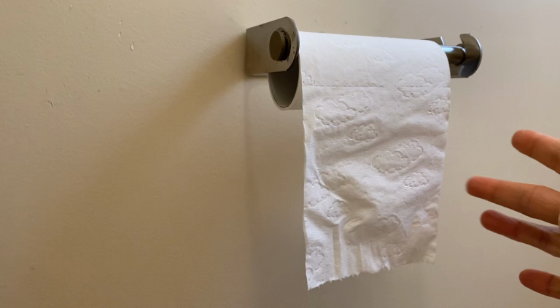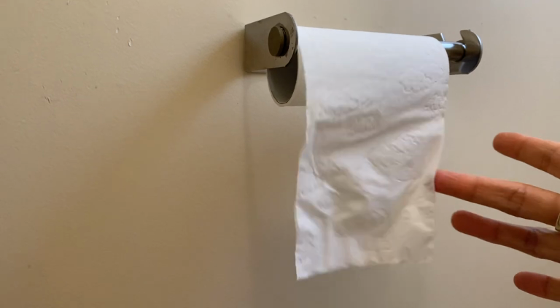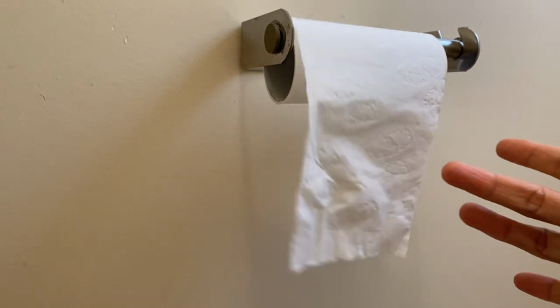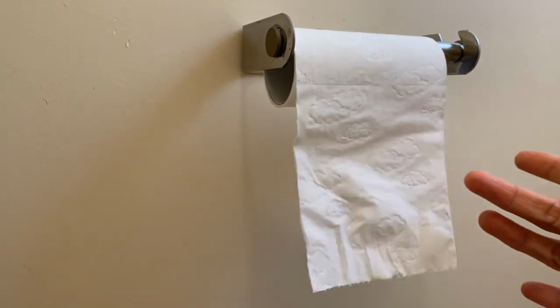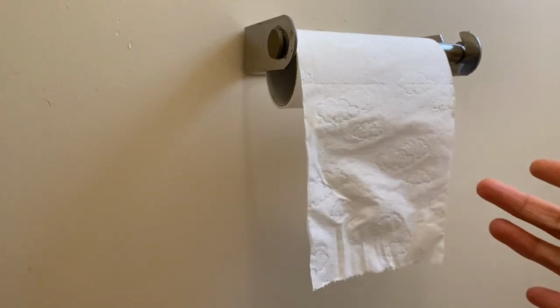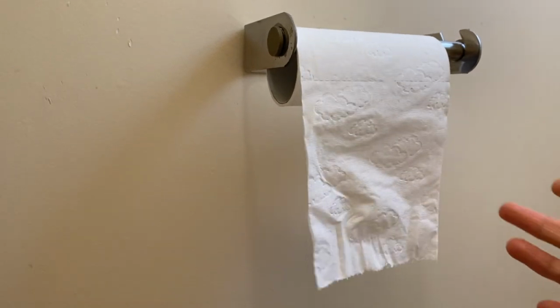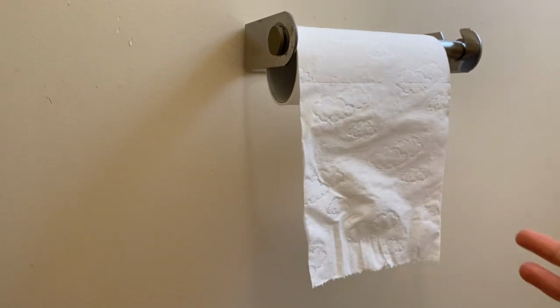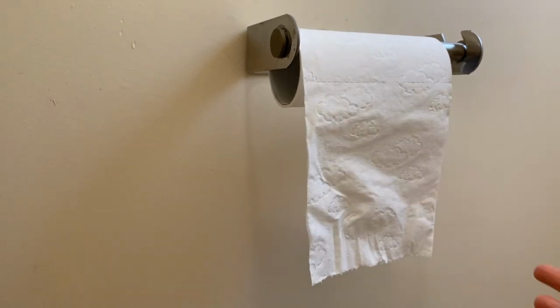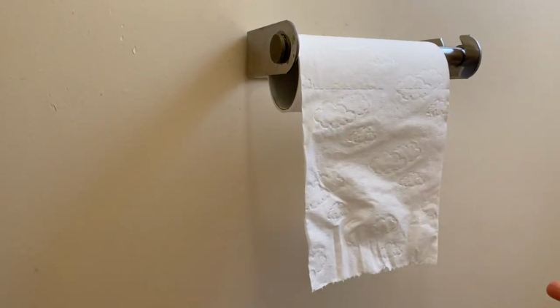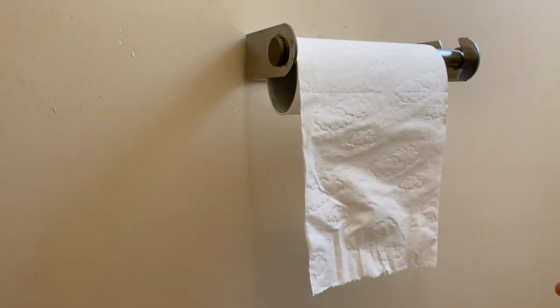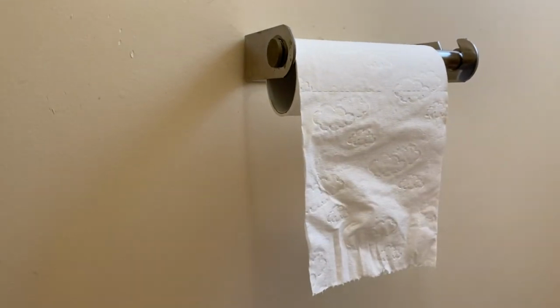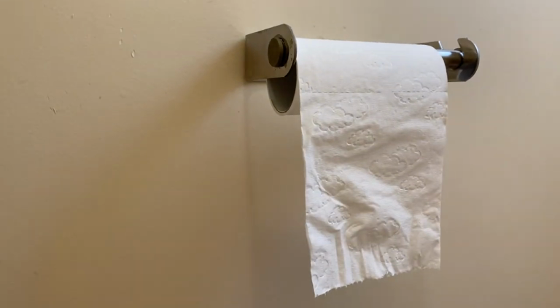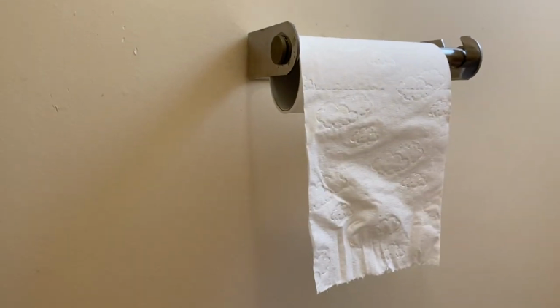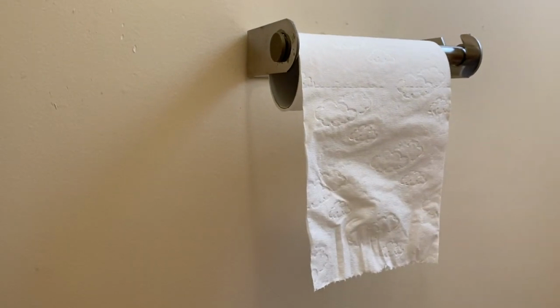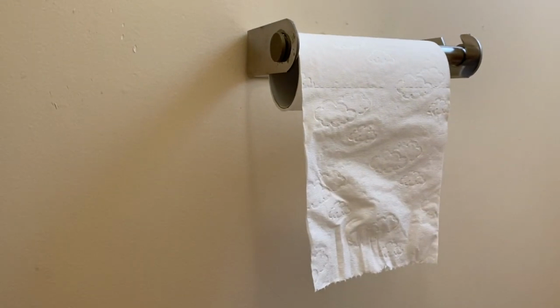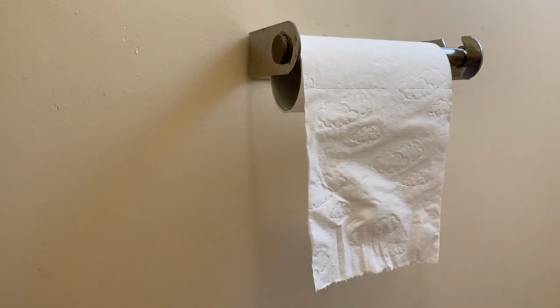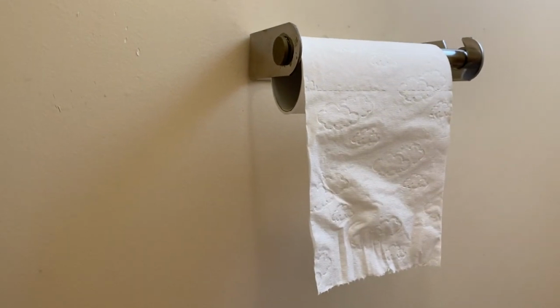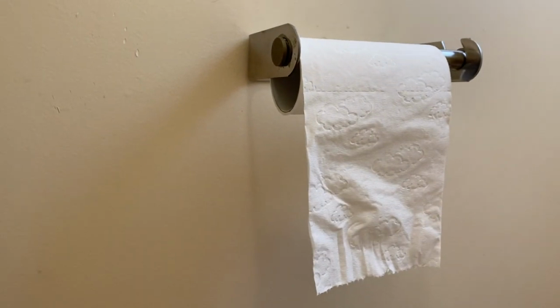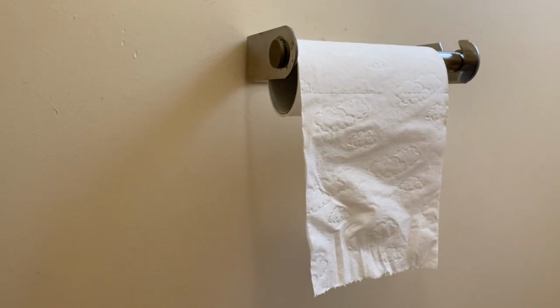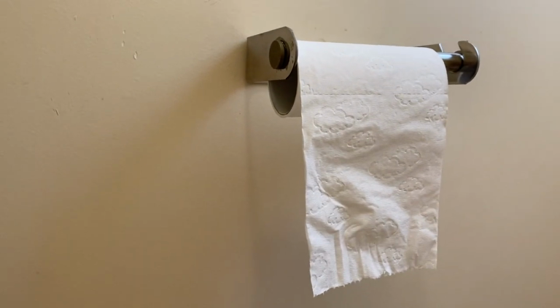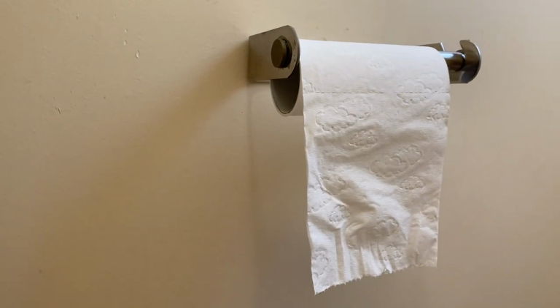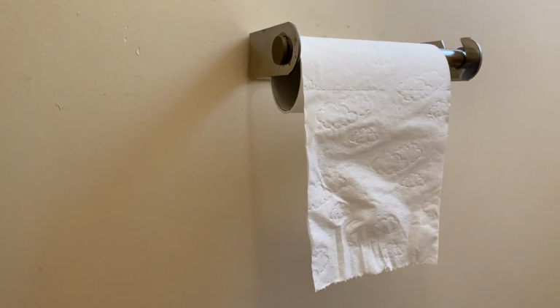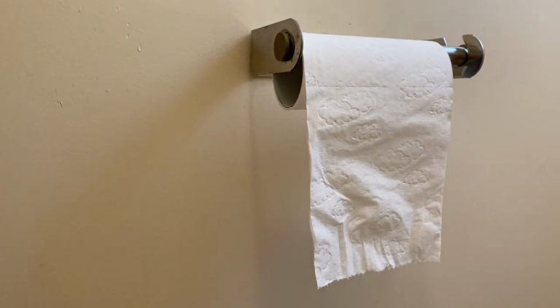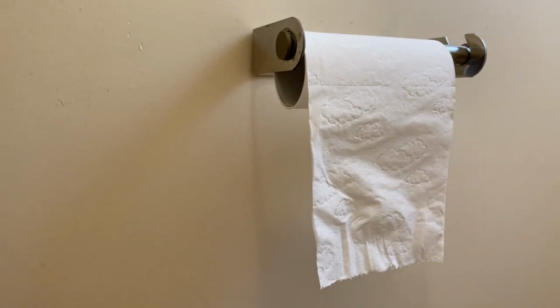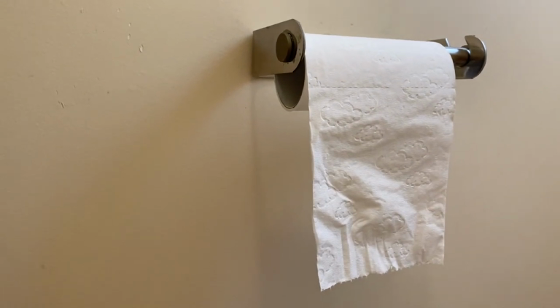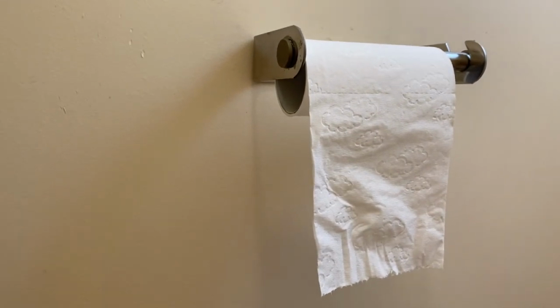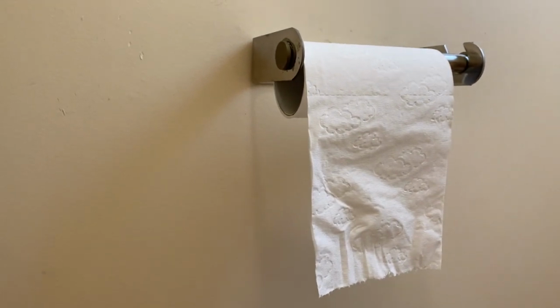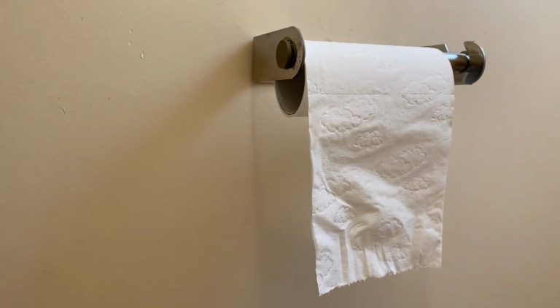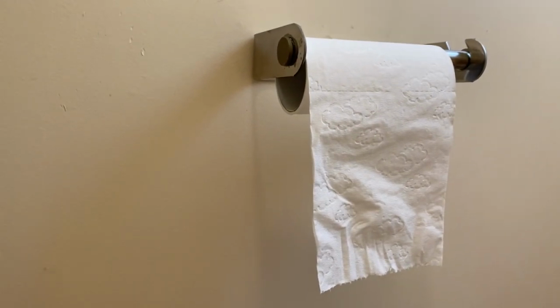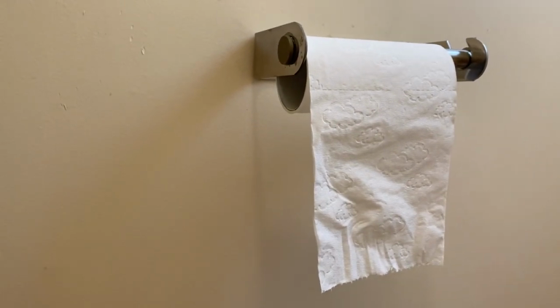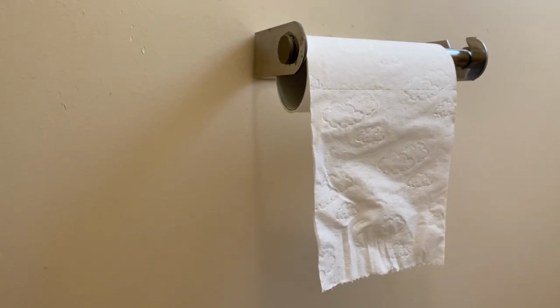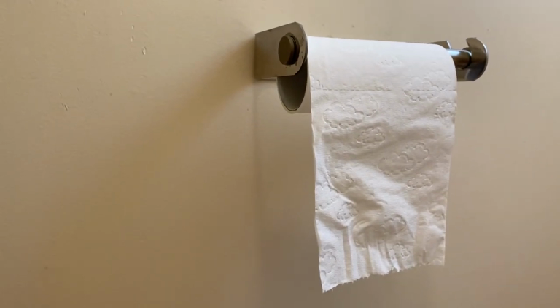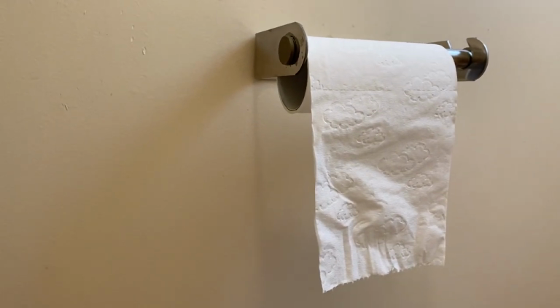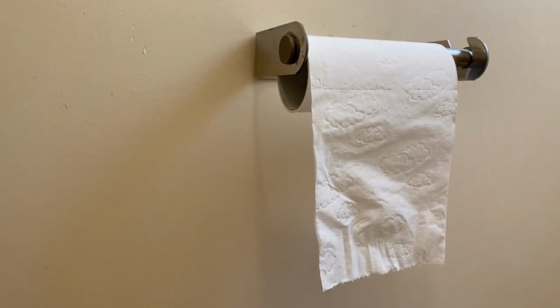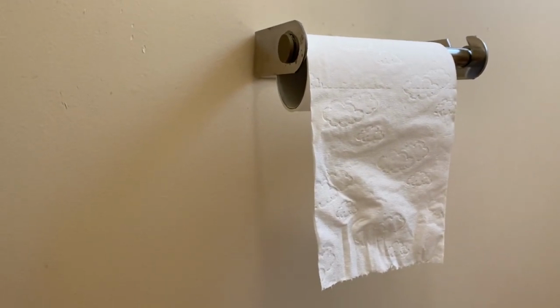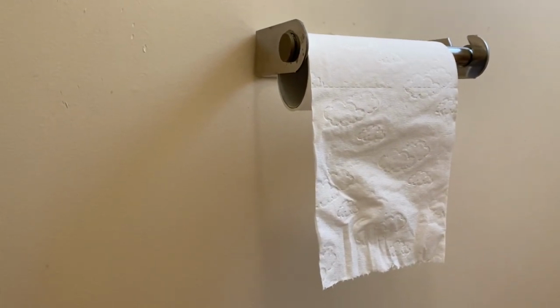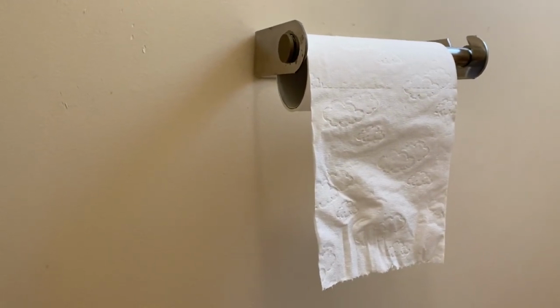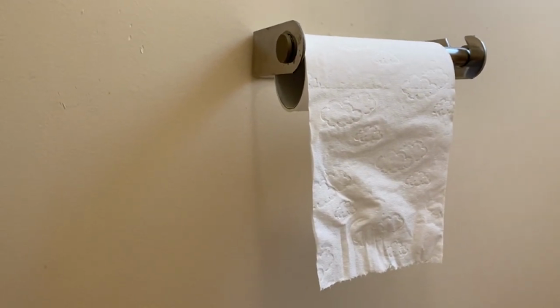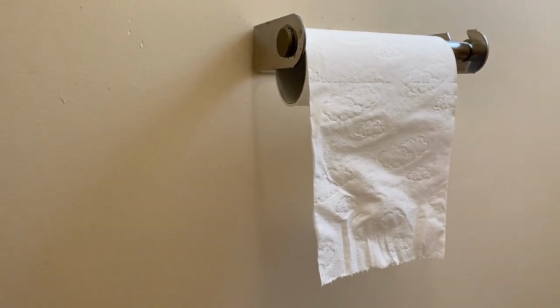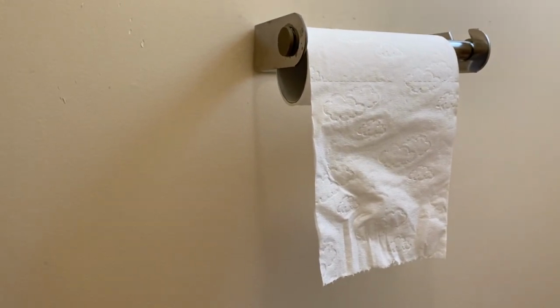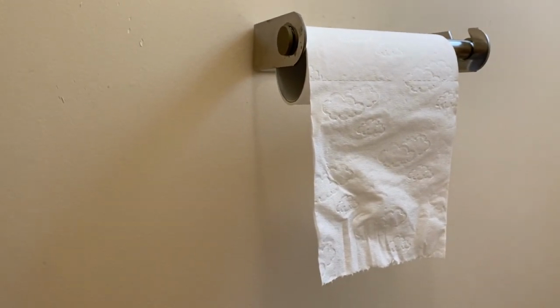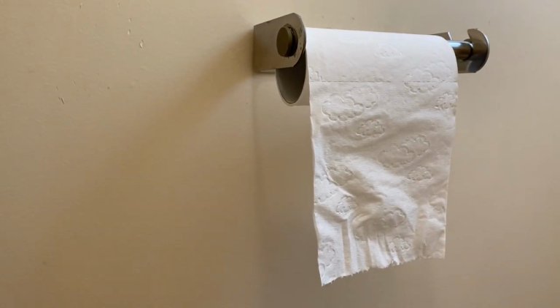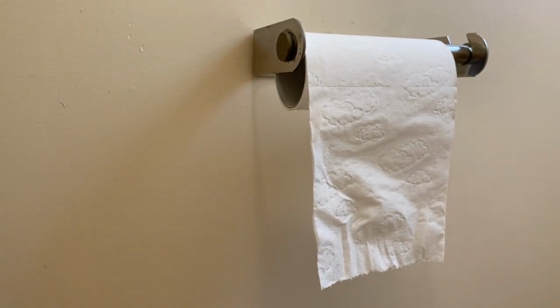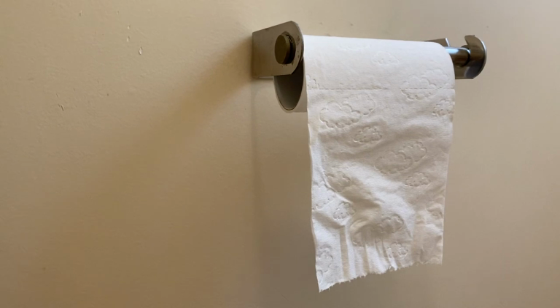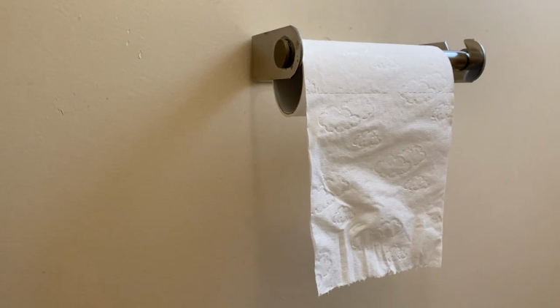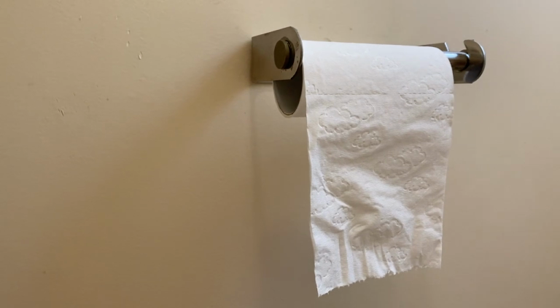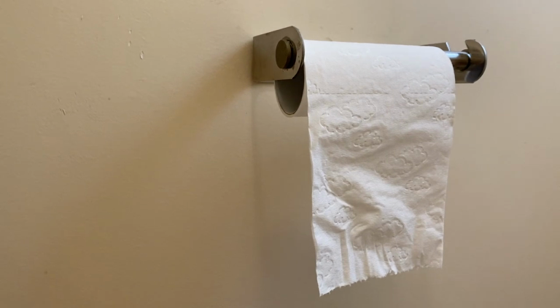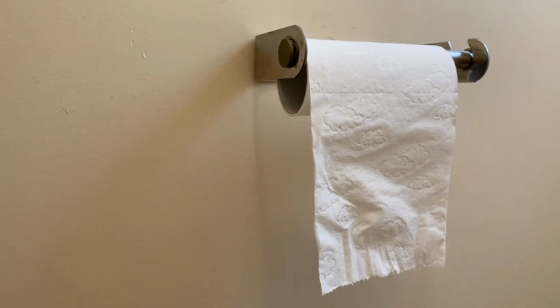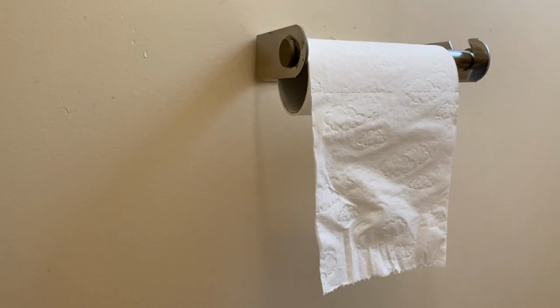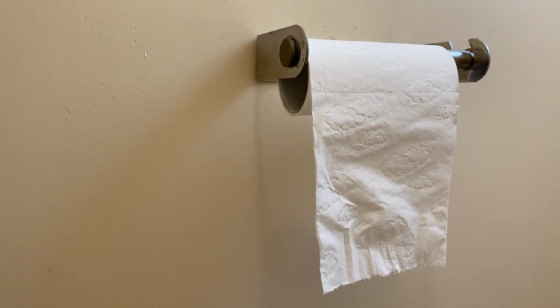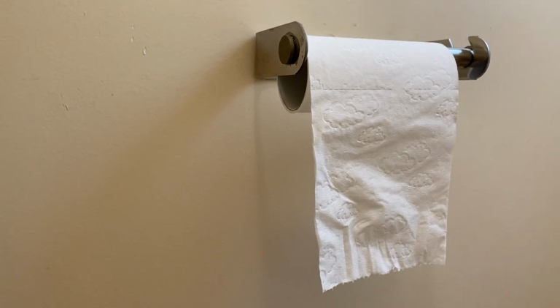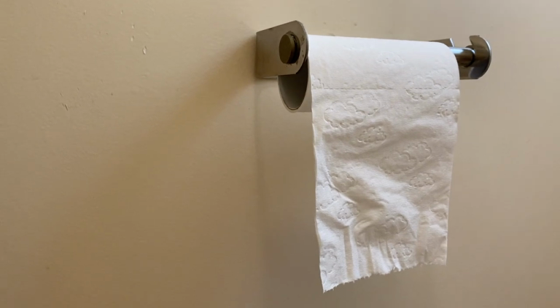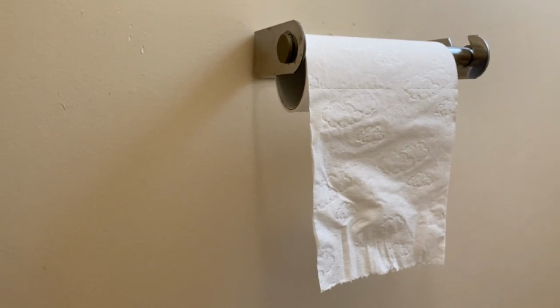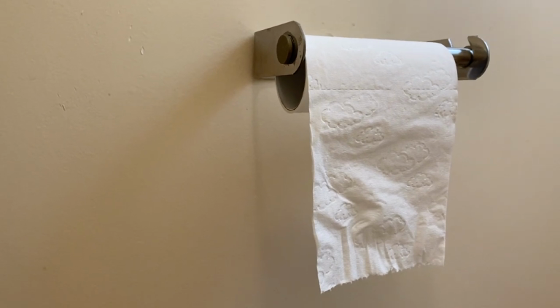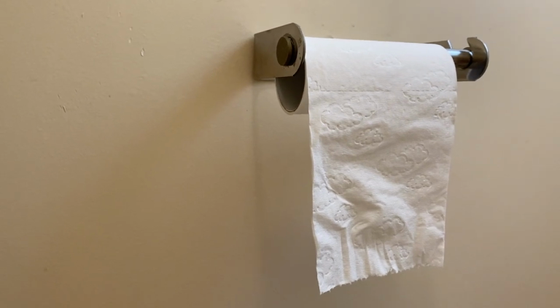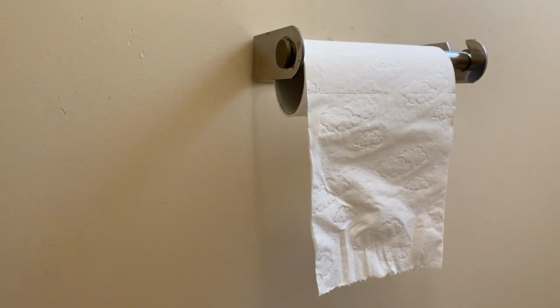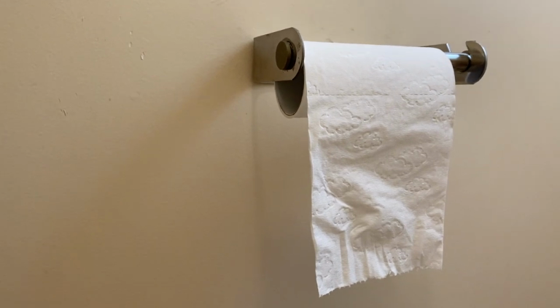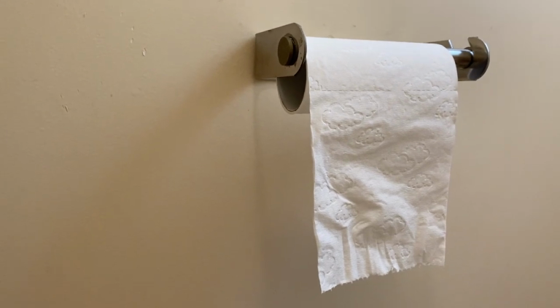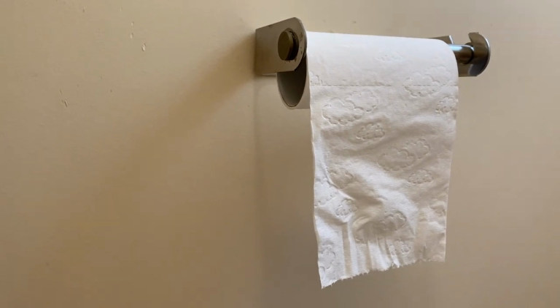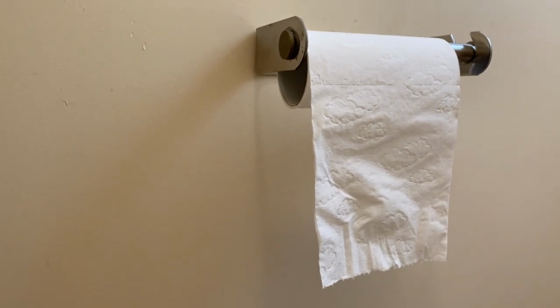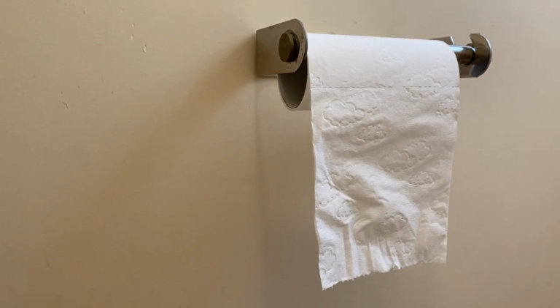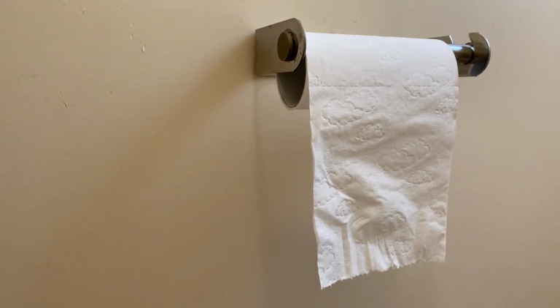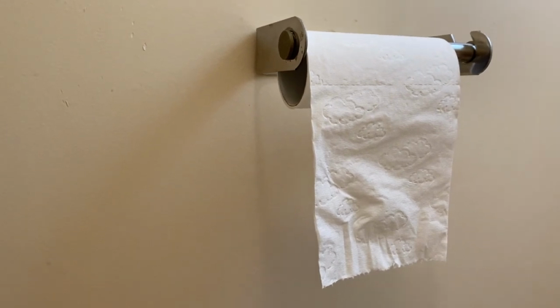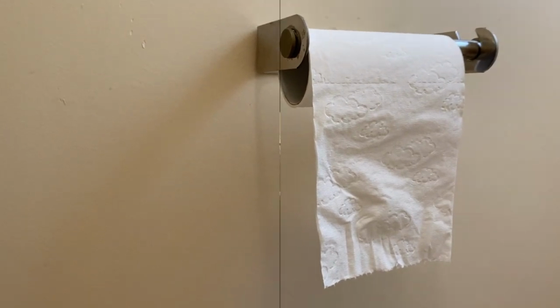Is this your last toilet paper at home and you don't know what to do? I'll show you the alternatives to toilet paper.